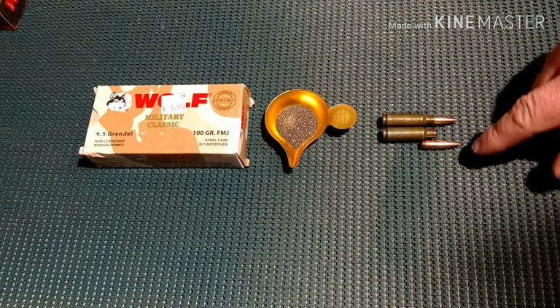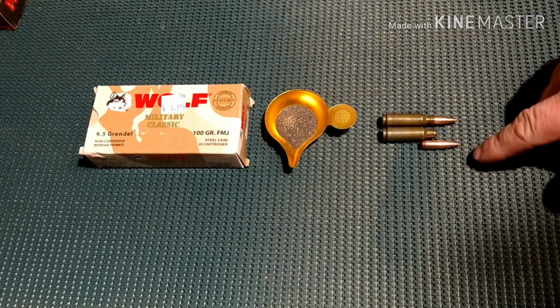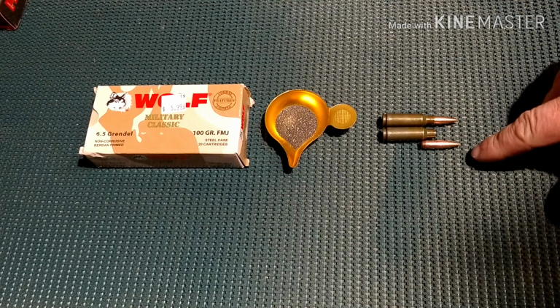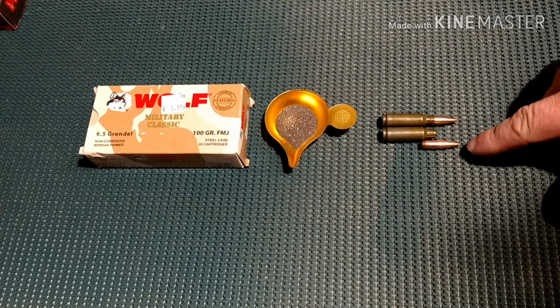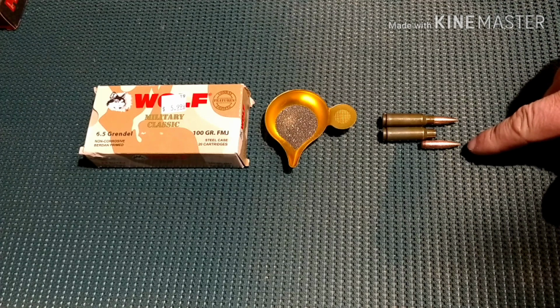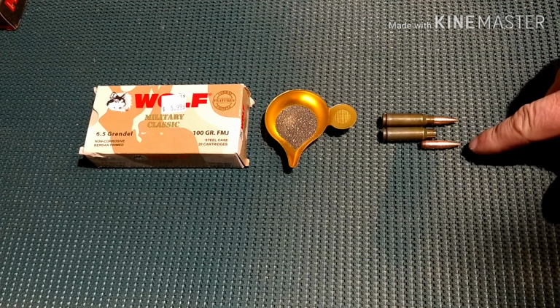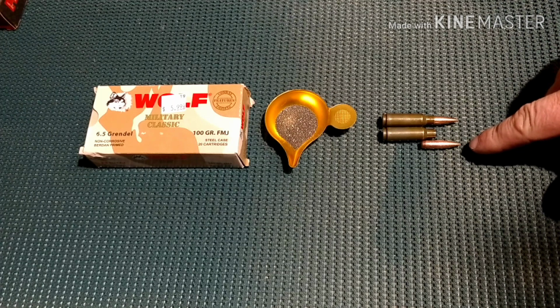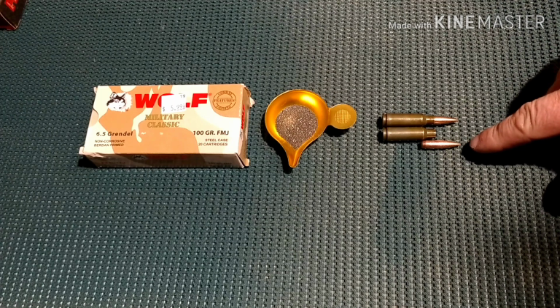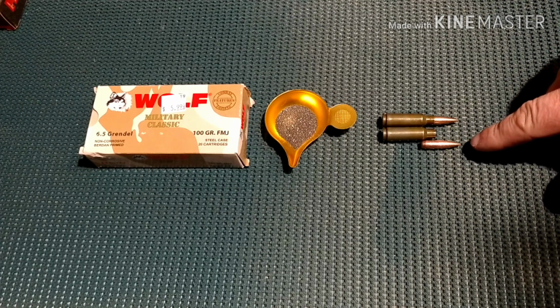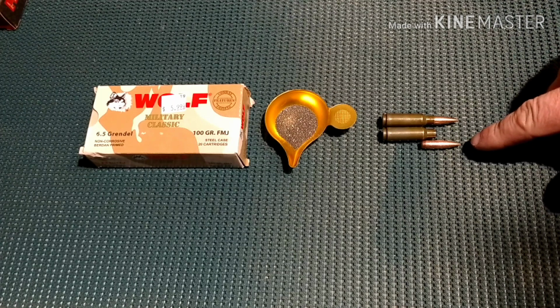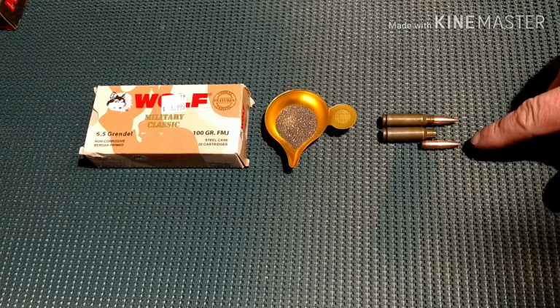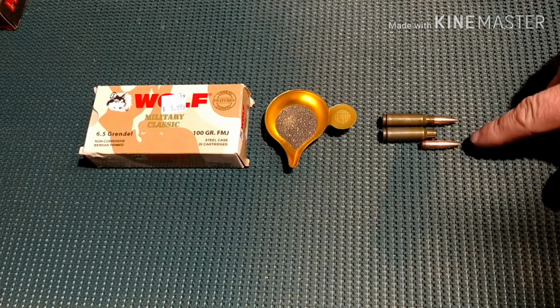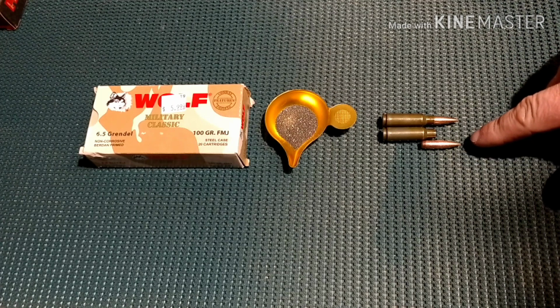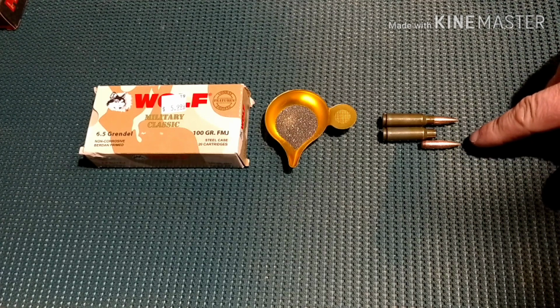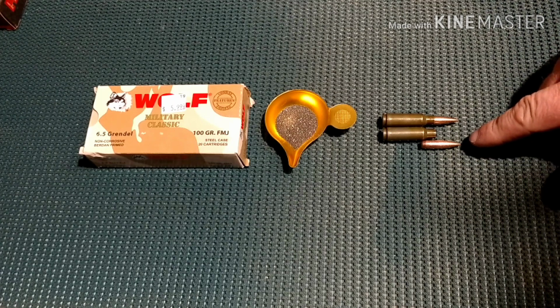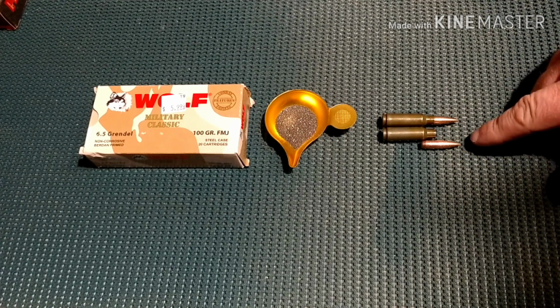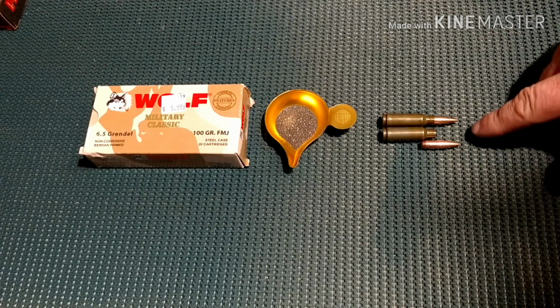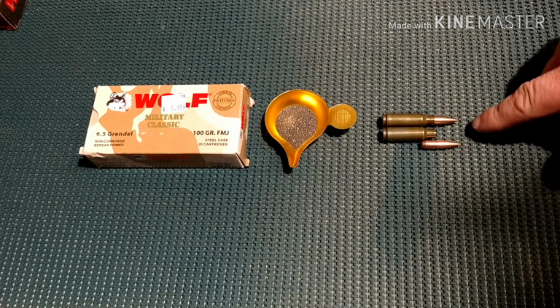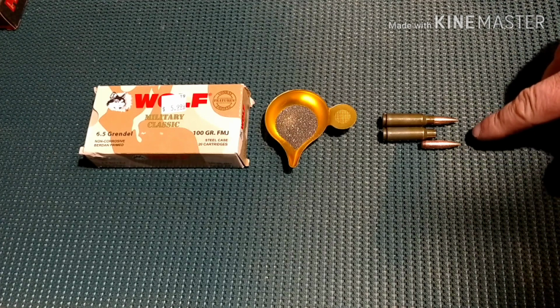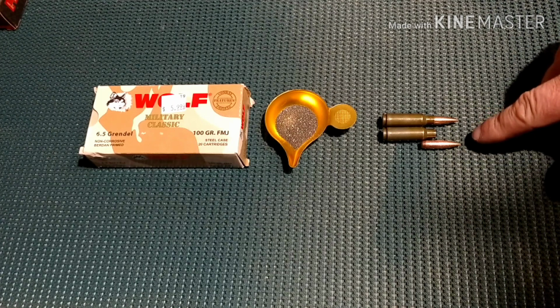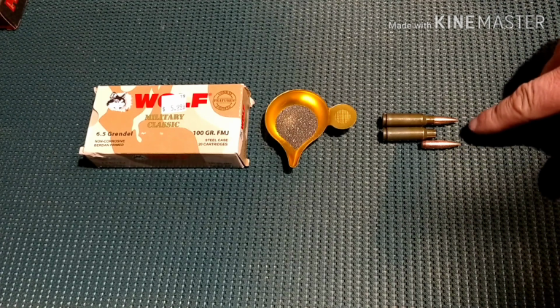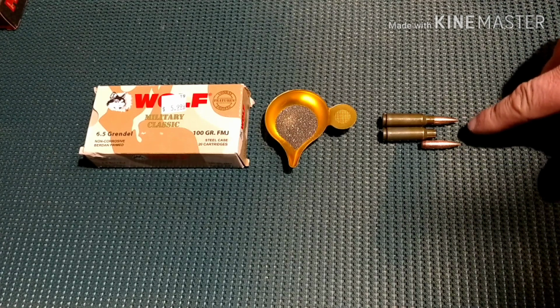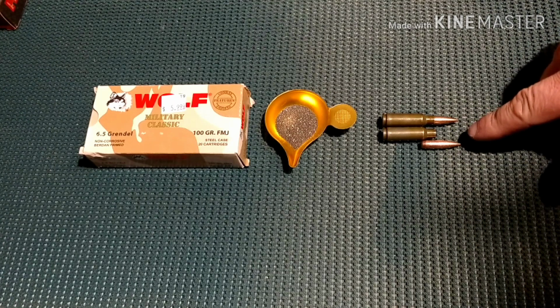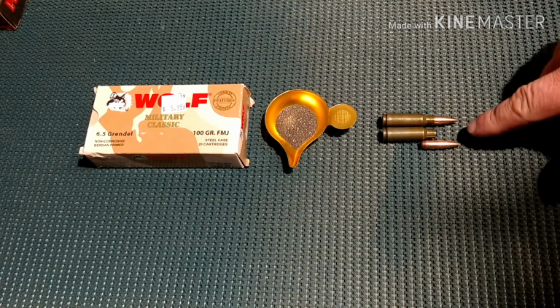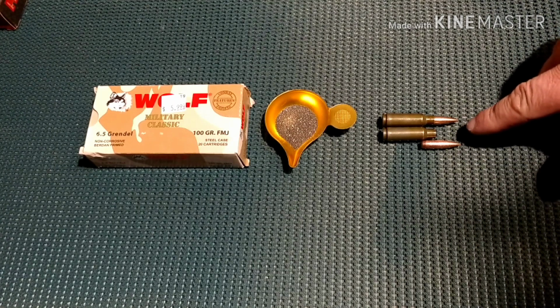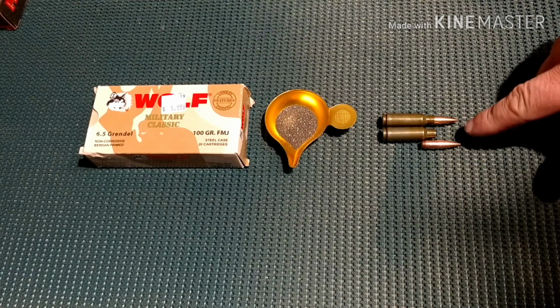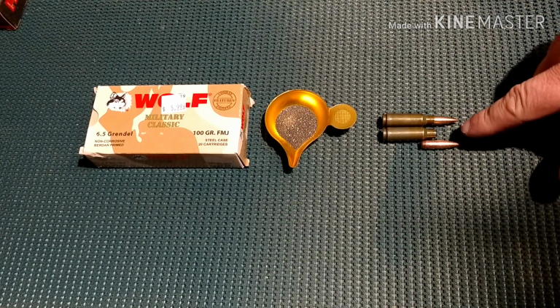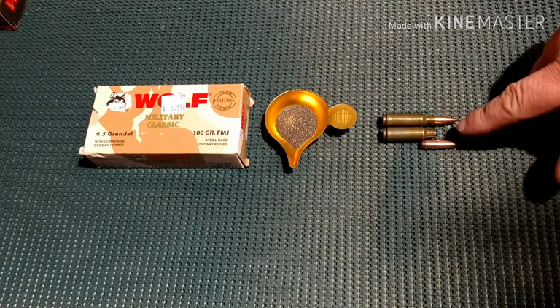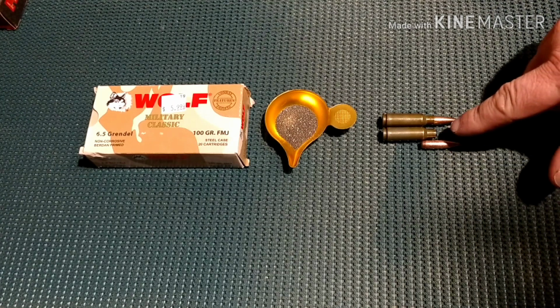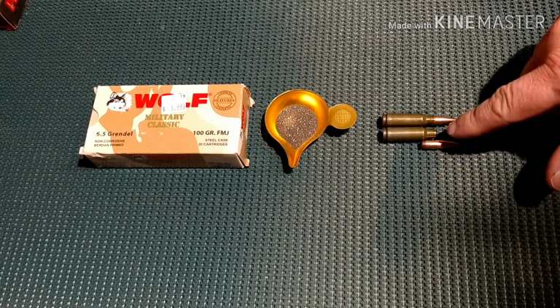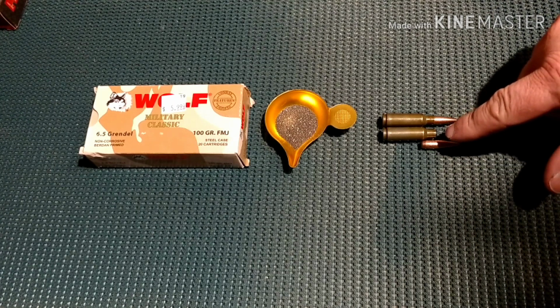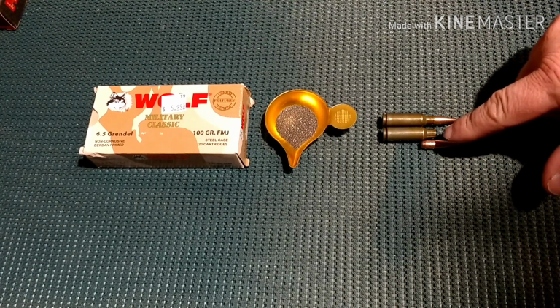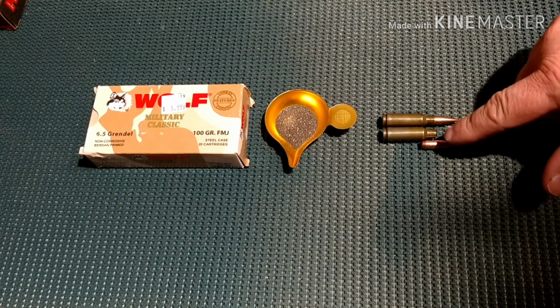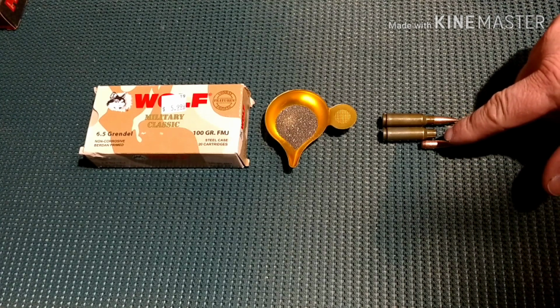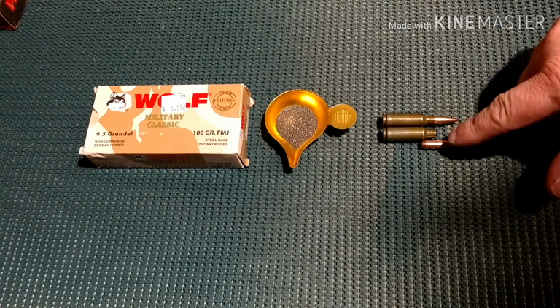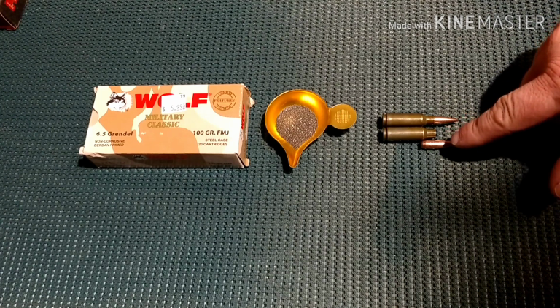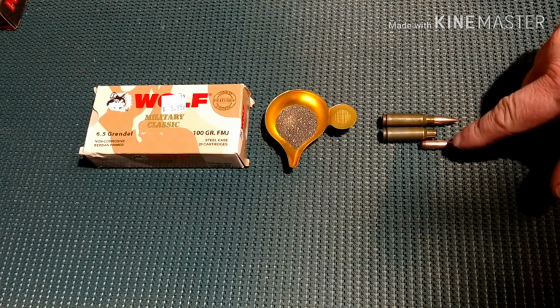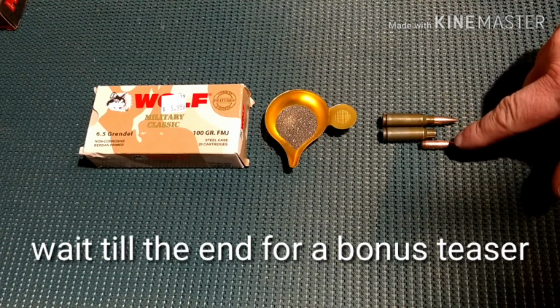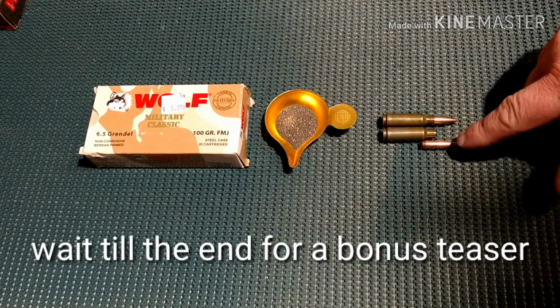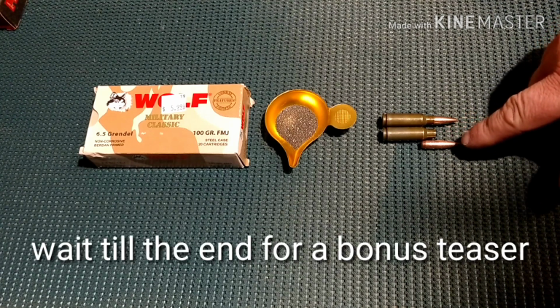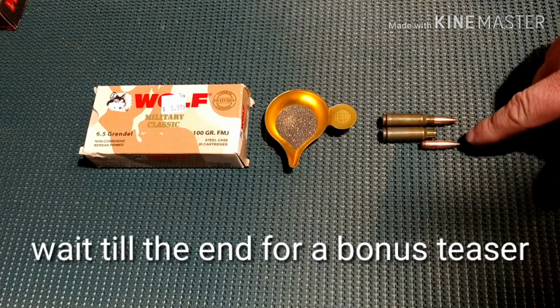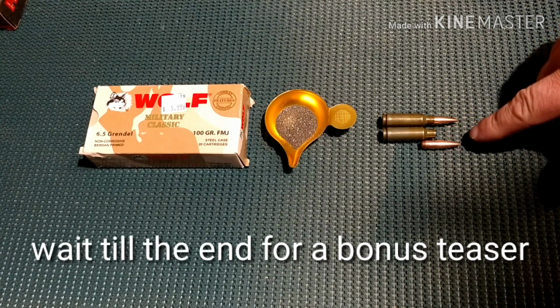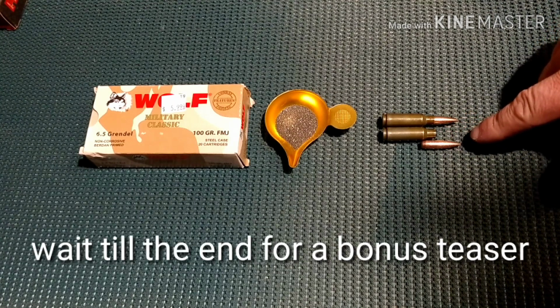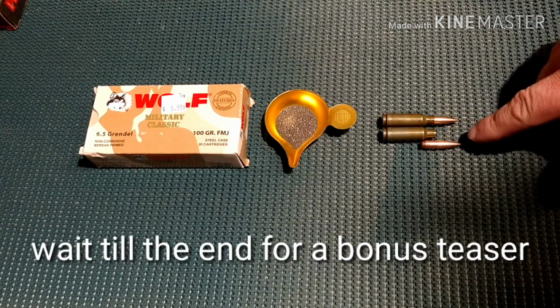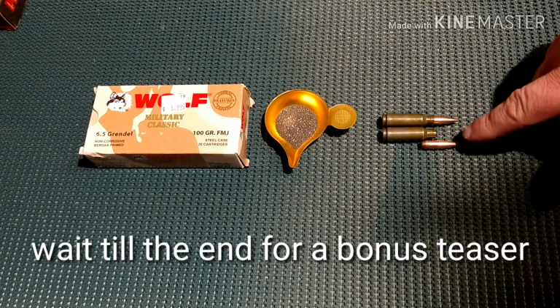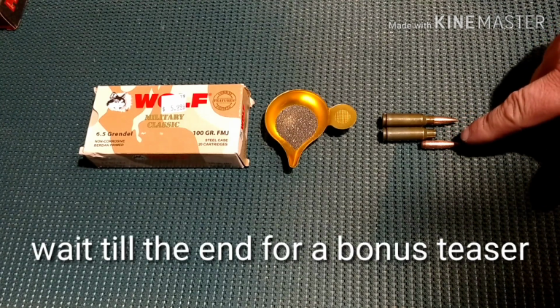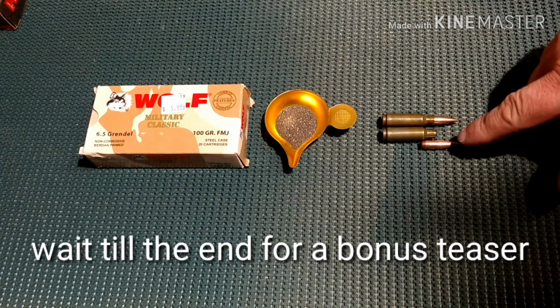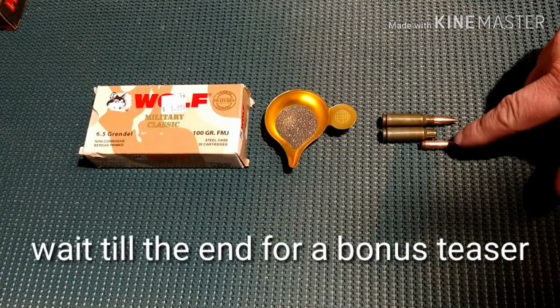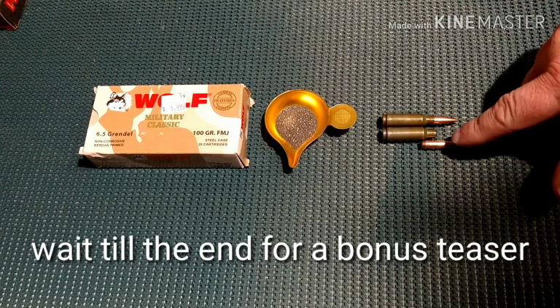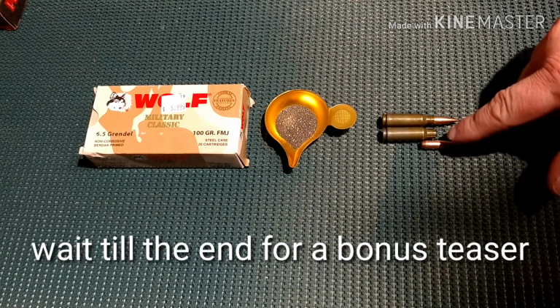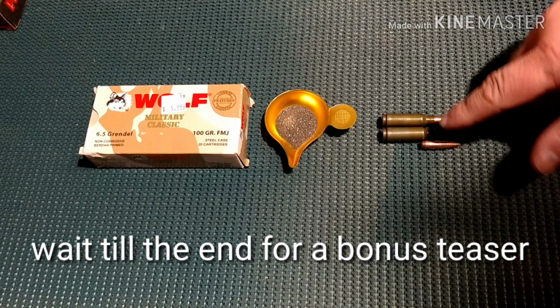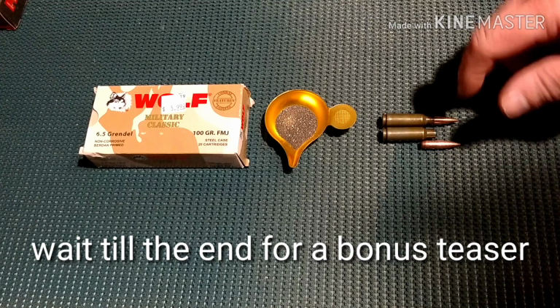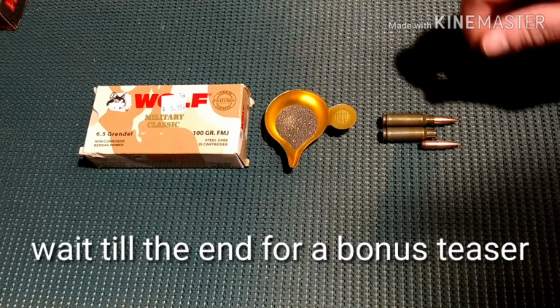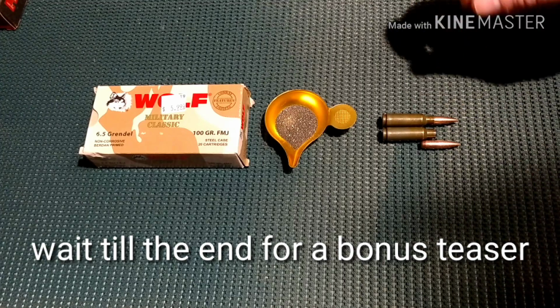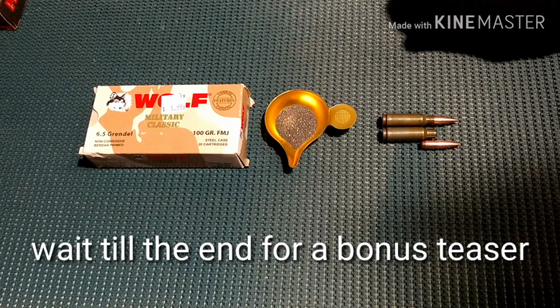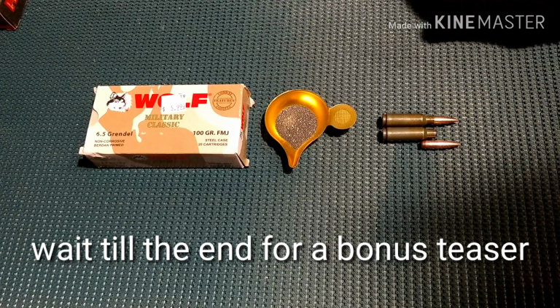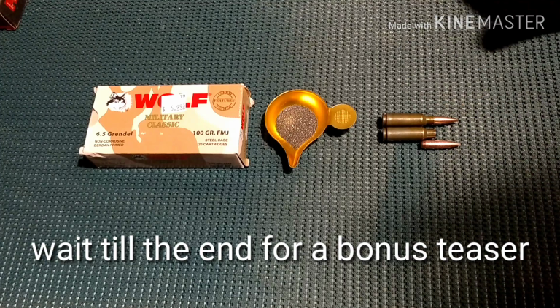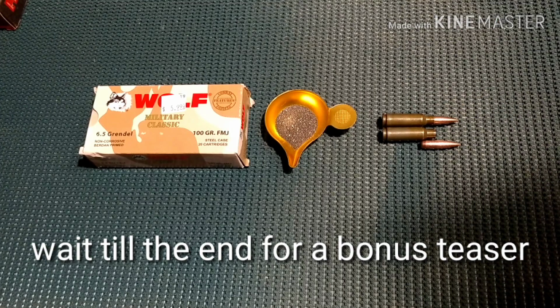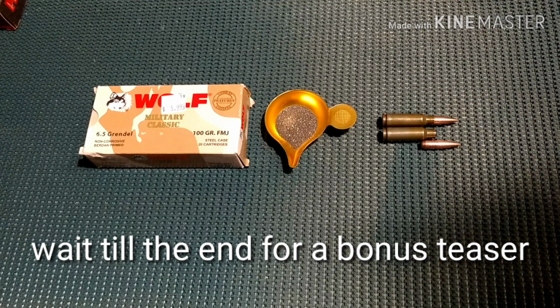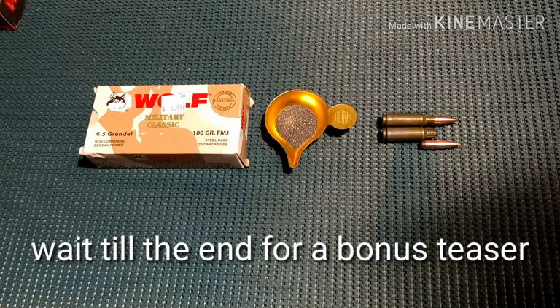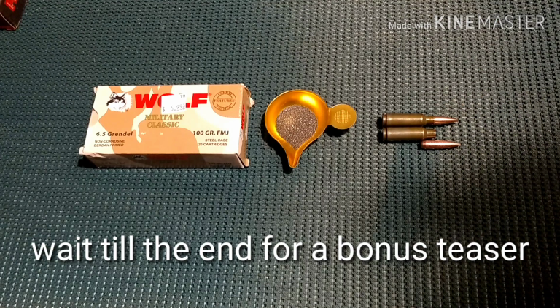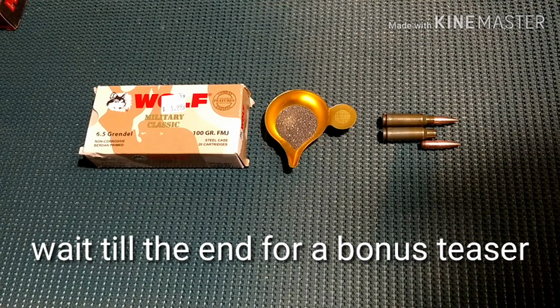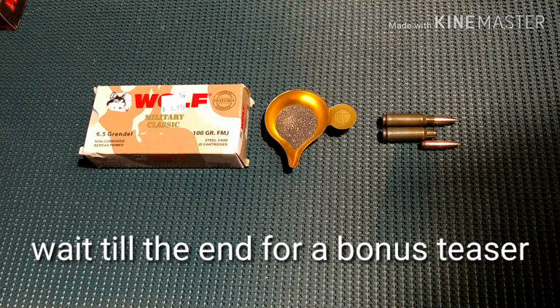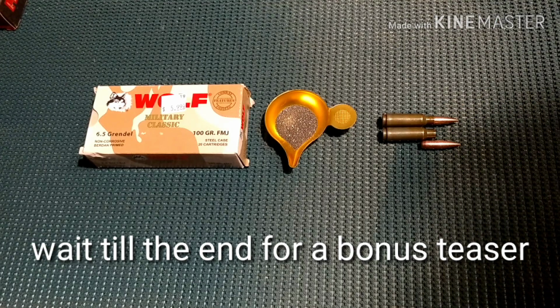Got the 100 grain full metal jacket. Size comparison here — I'm trying to put them side by side. You can see how far that bolt is actually seated inside it.